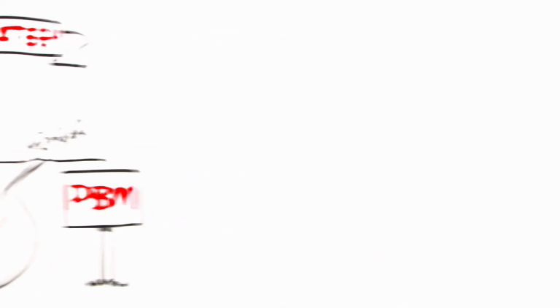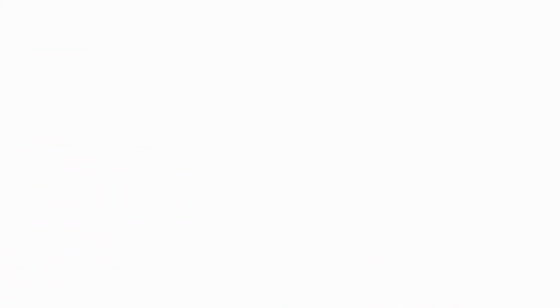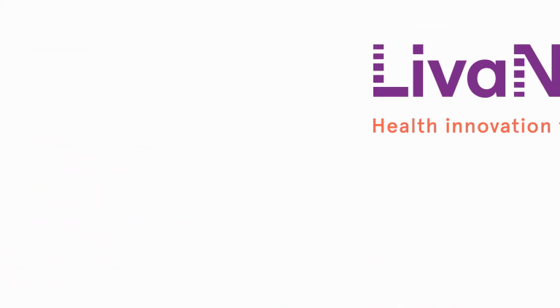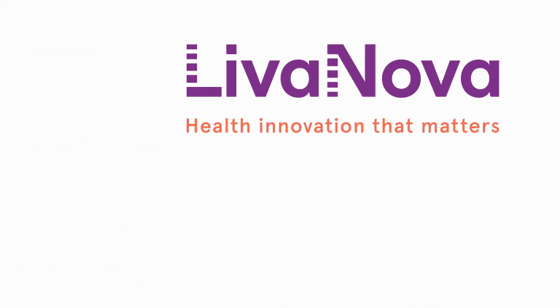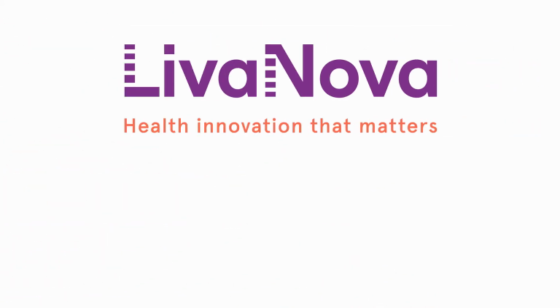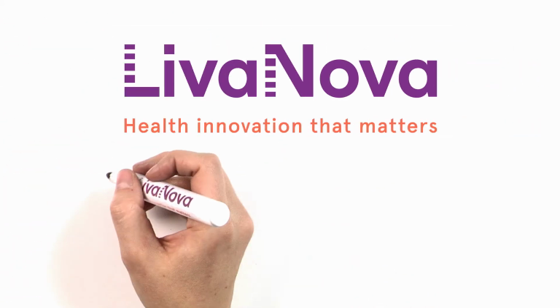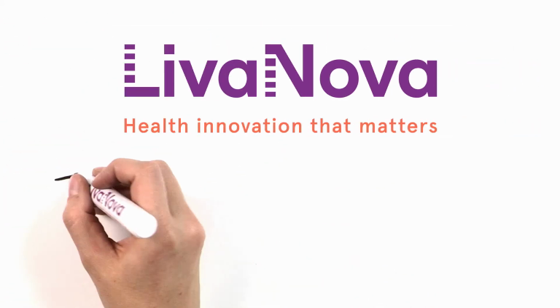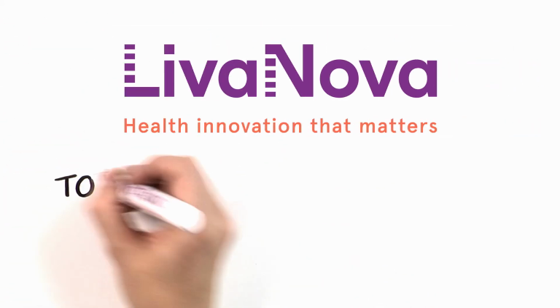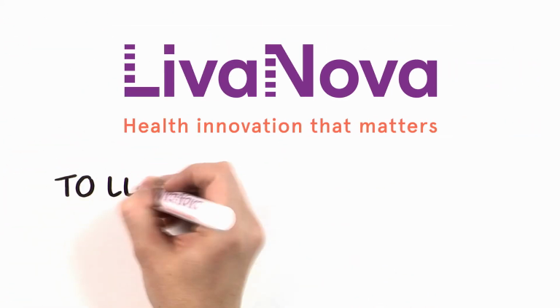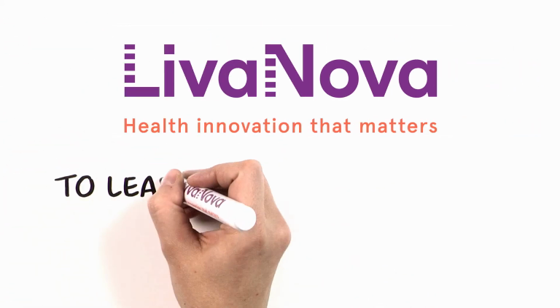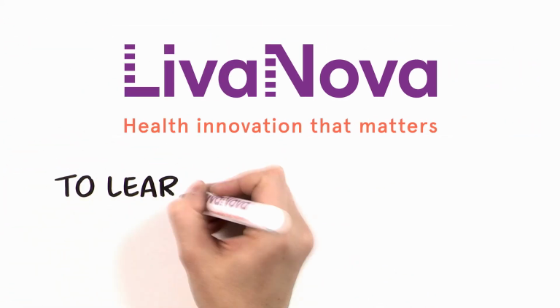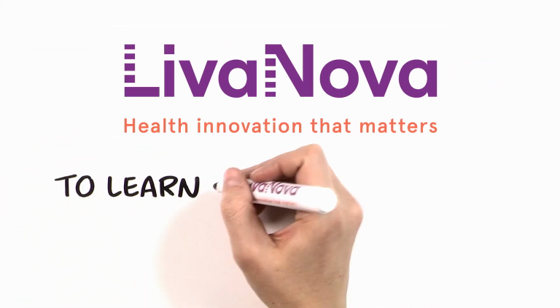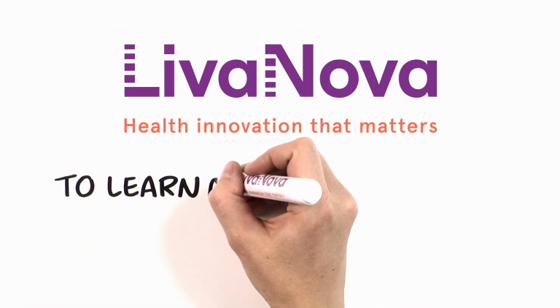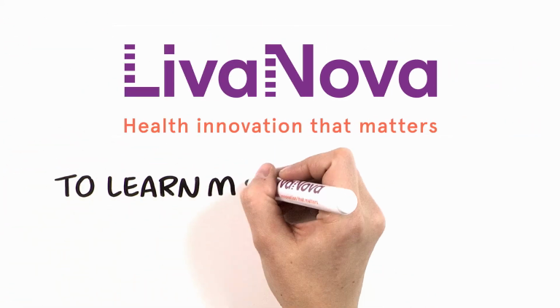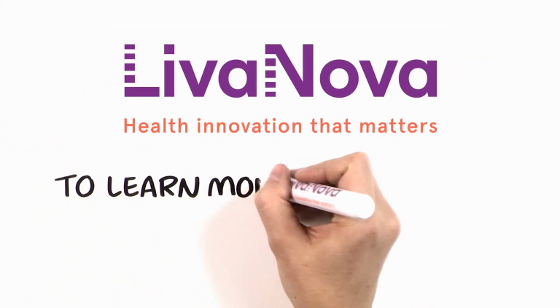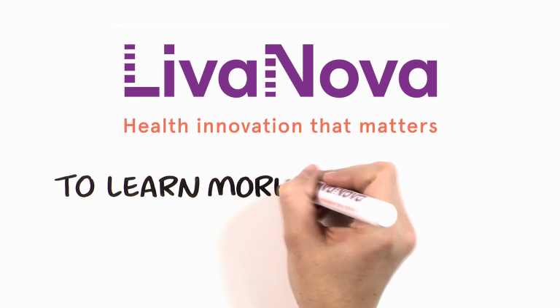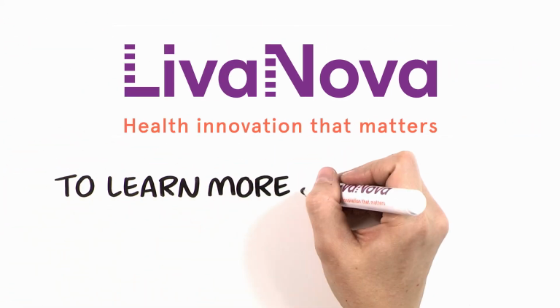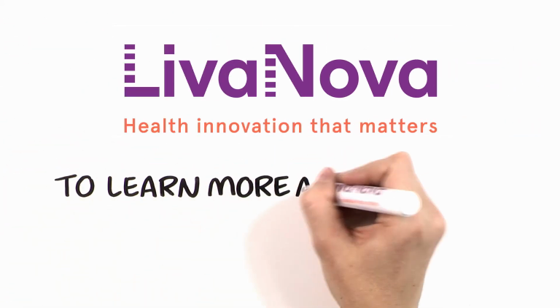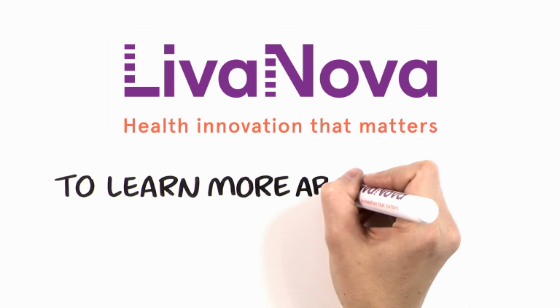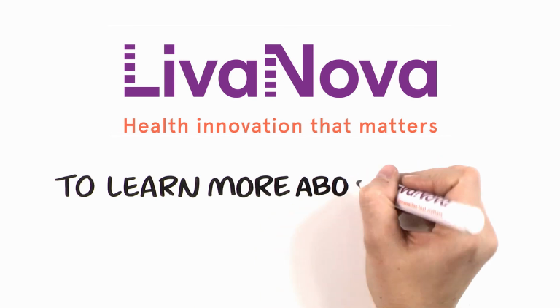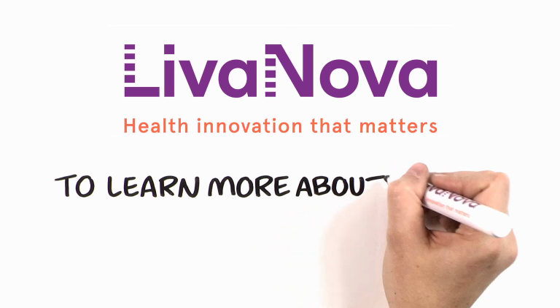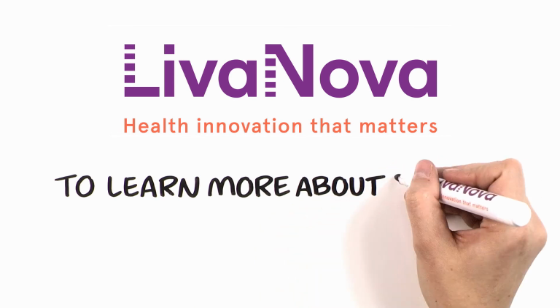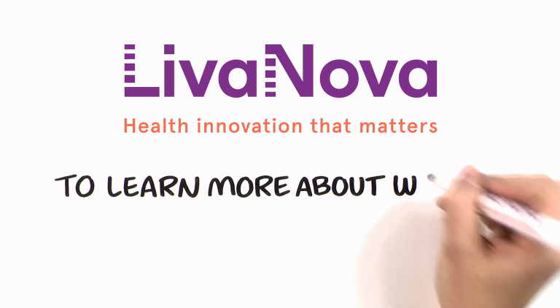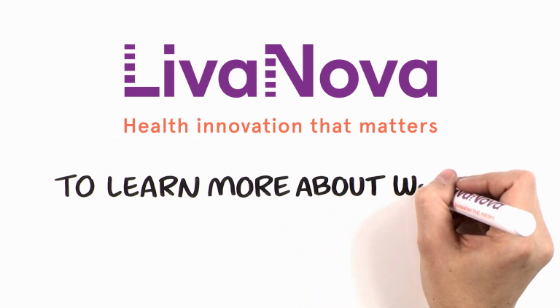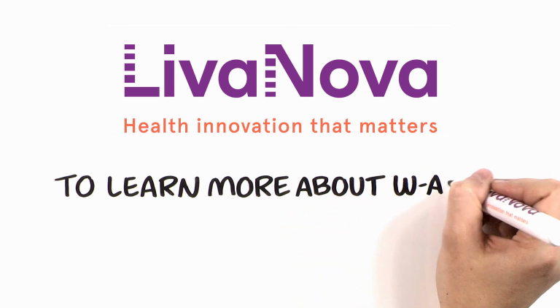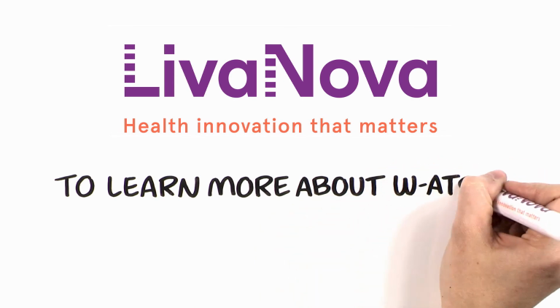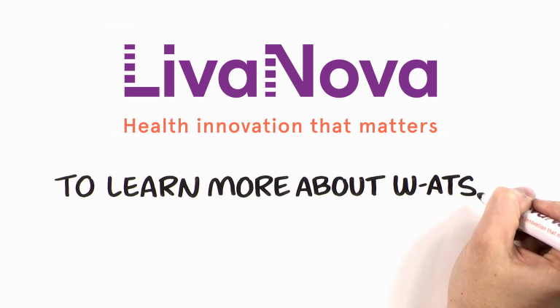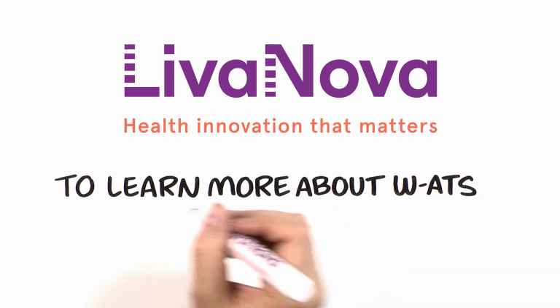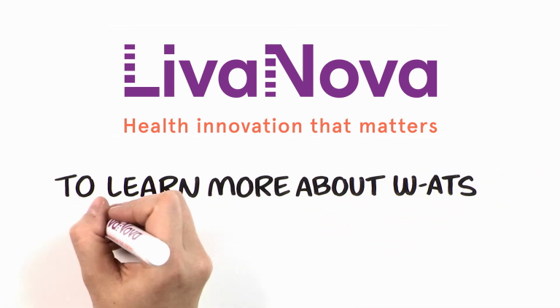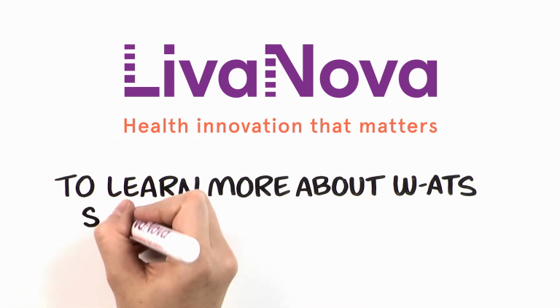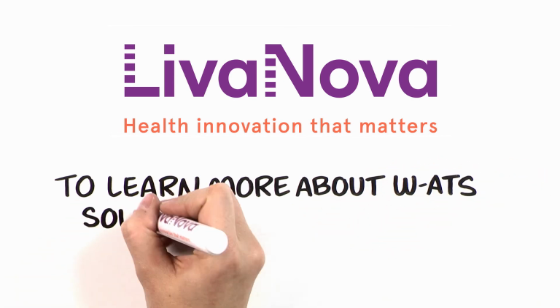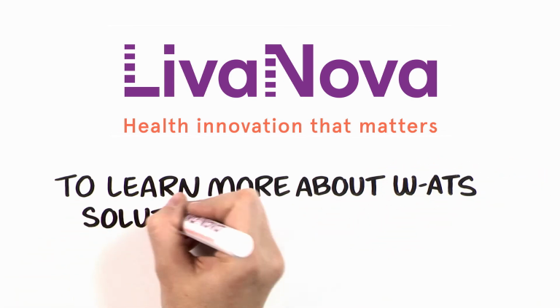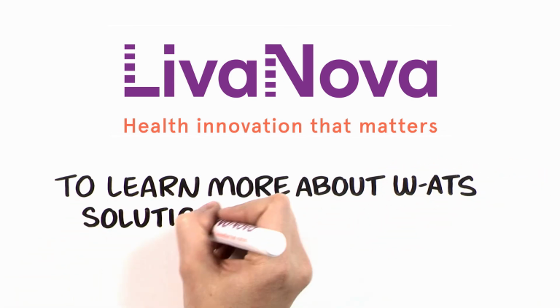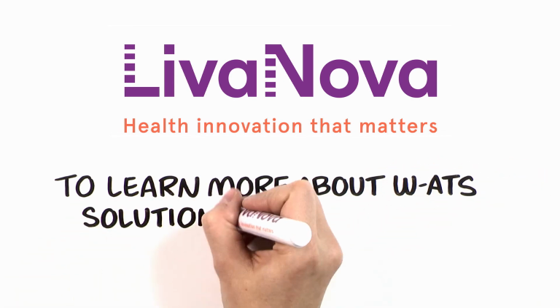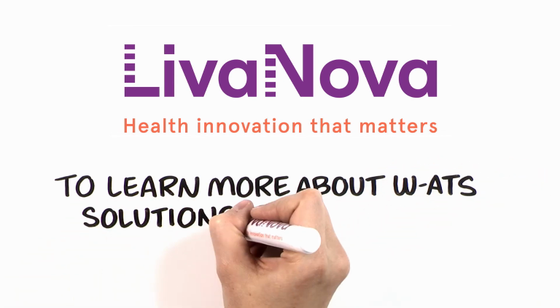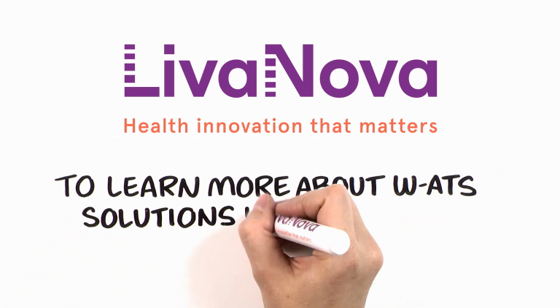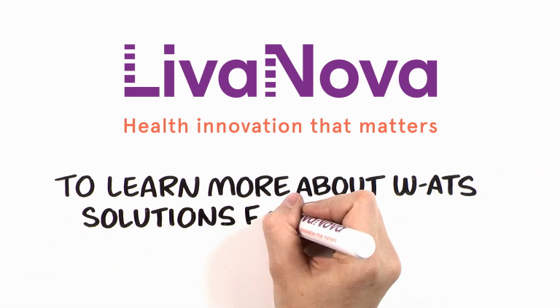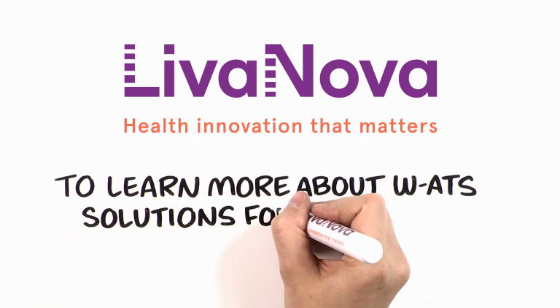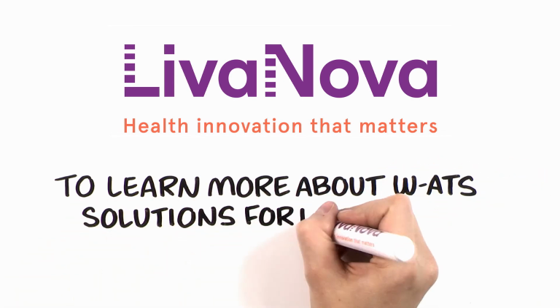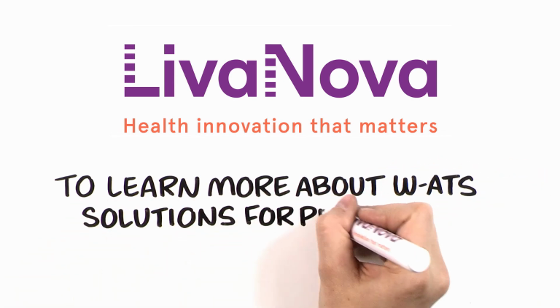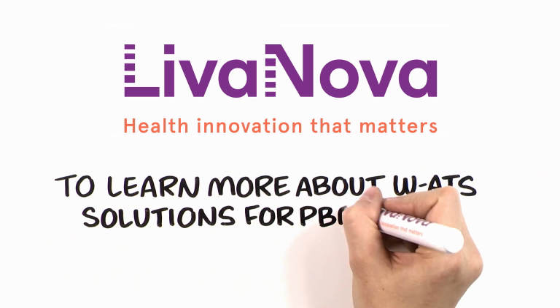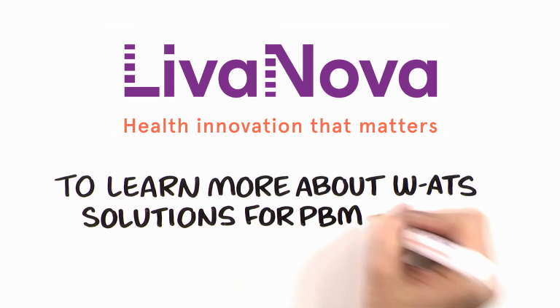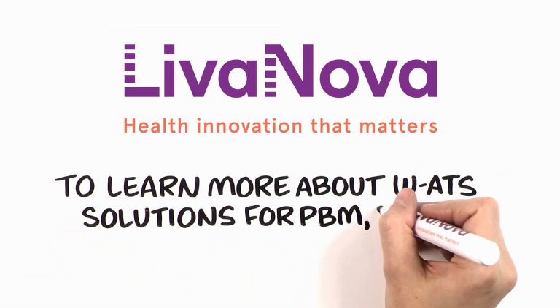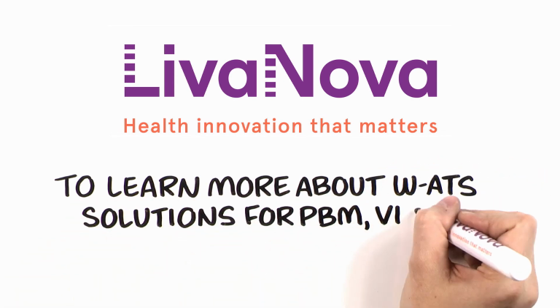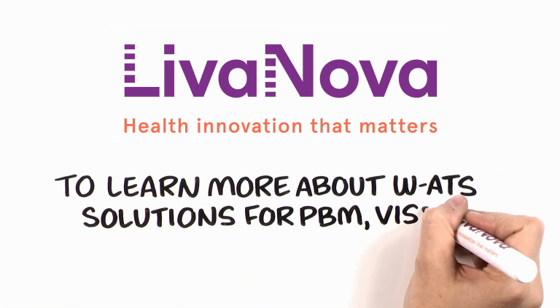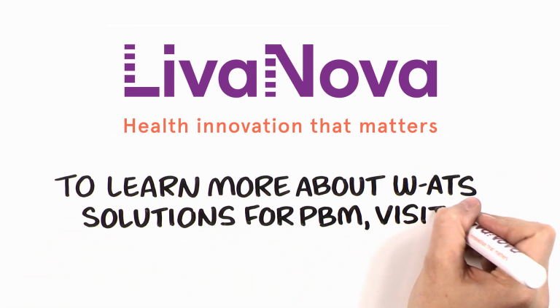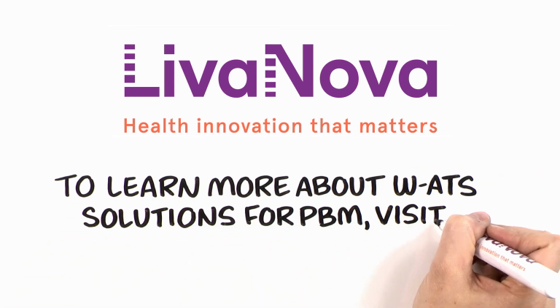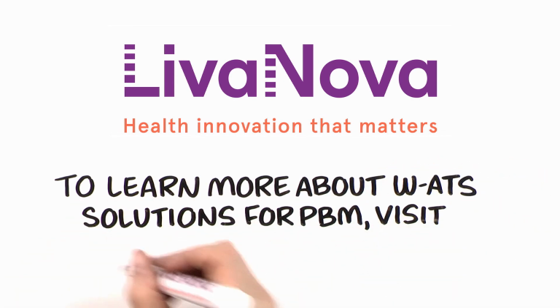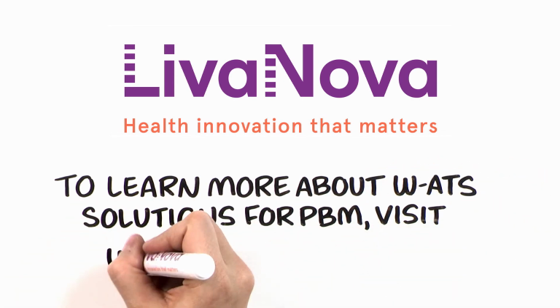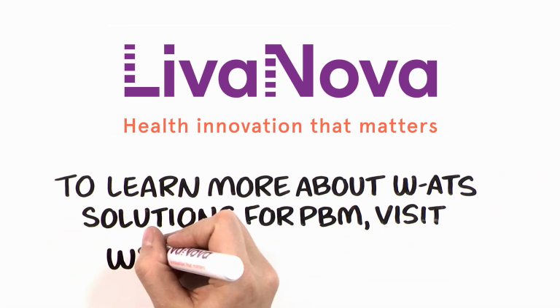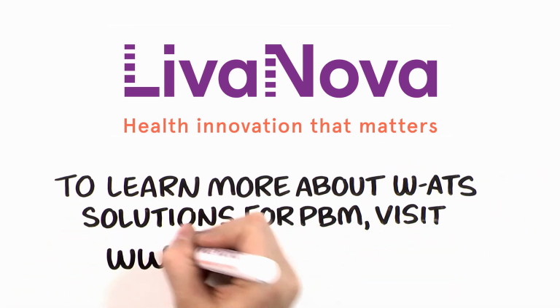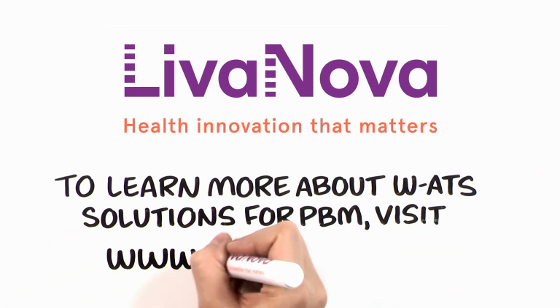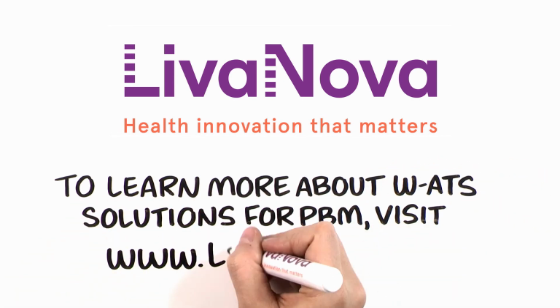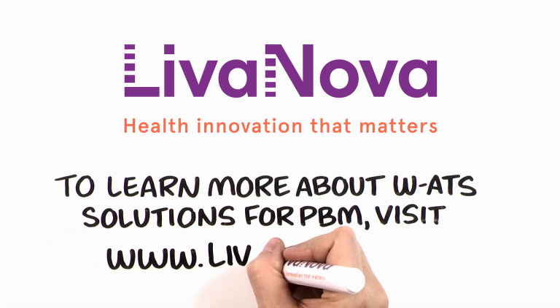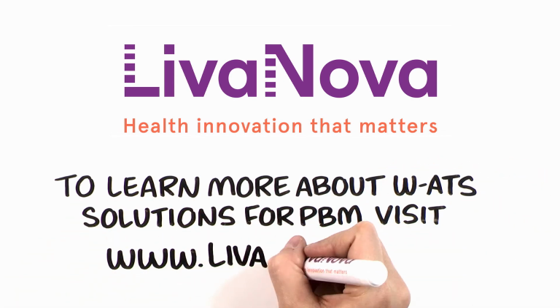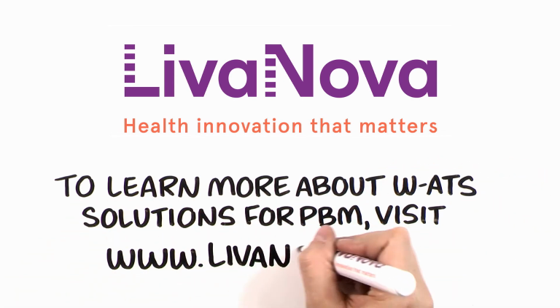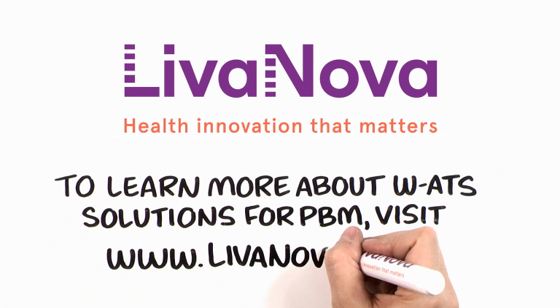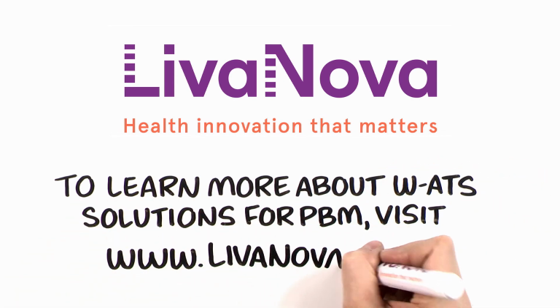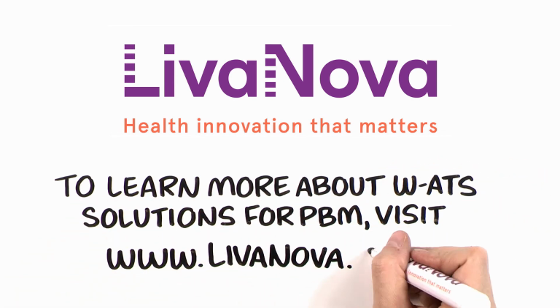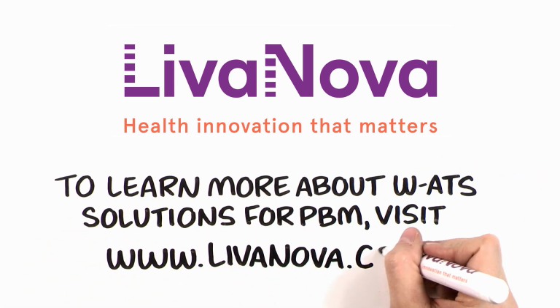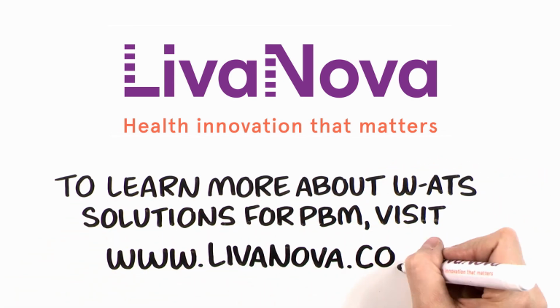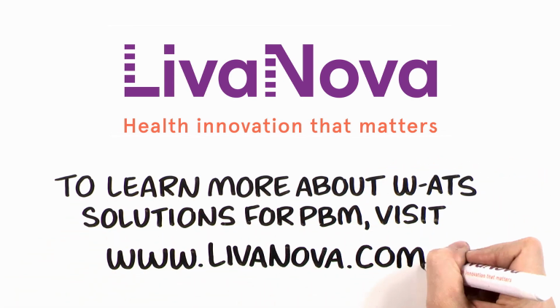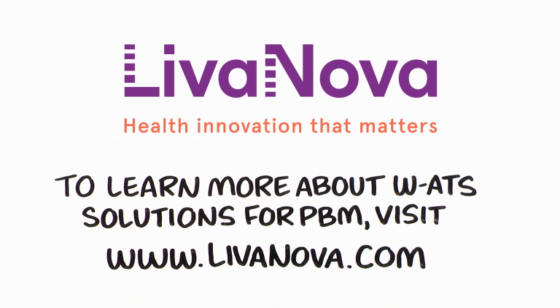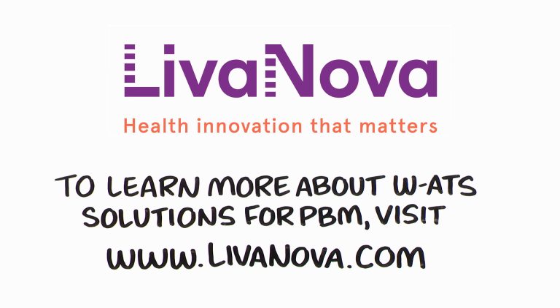To learn more about washed autotransfusion solutions for patient blood management, visit livanova.com.